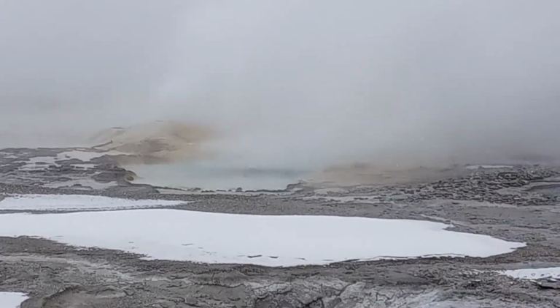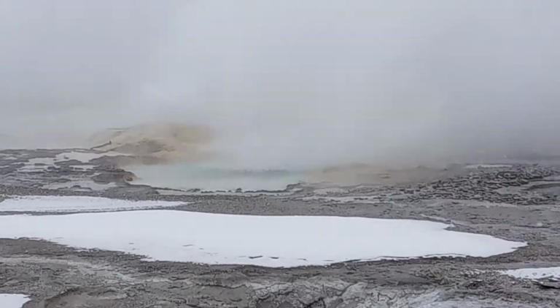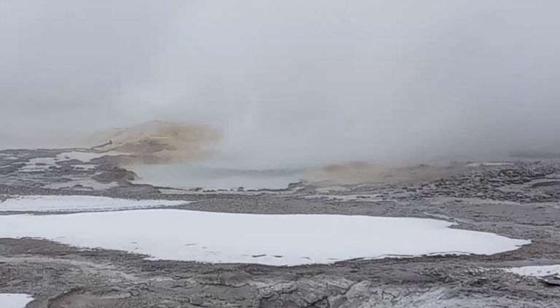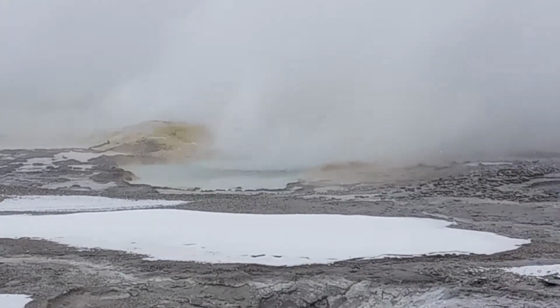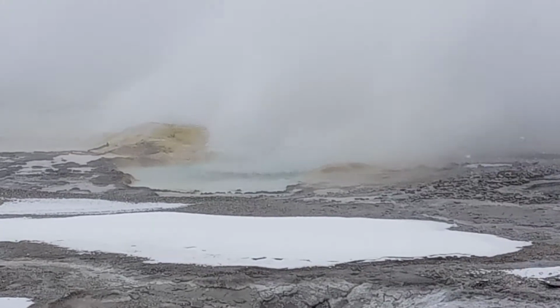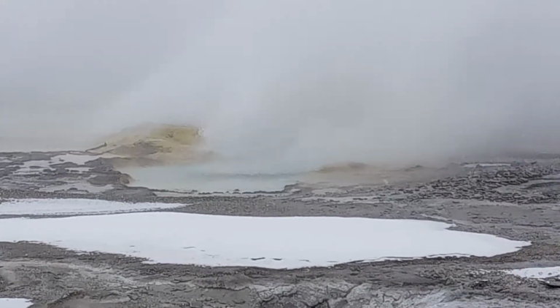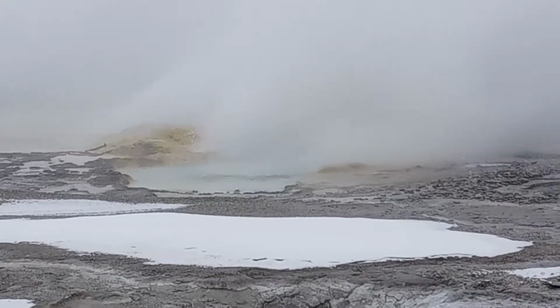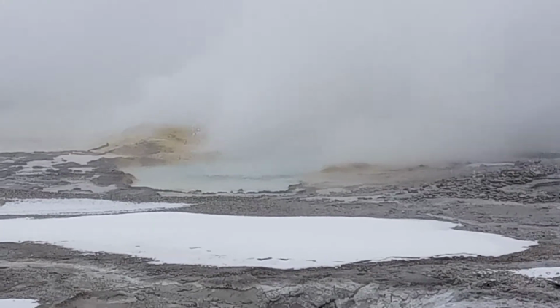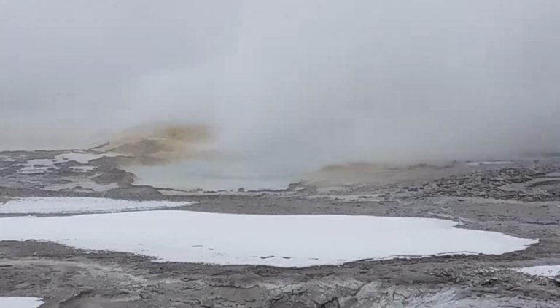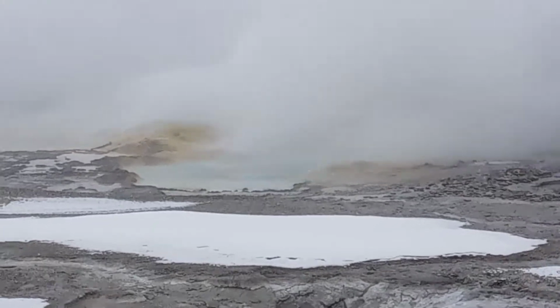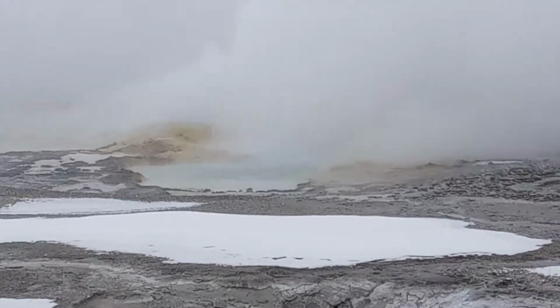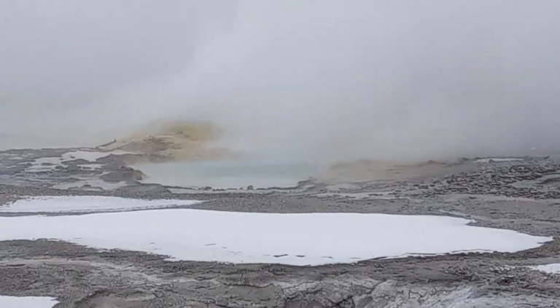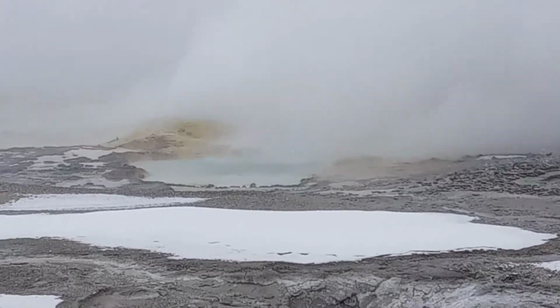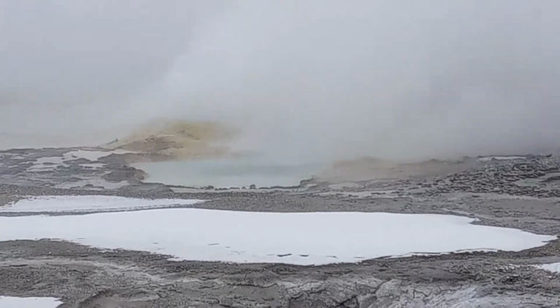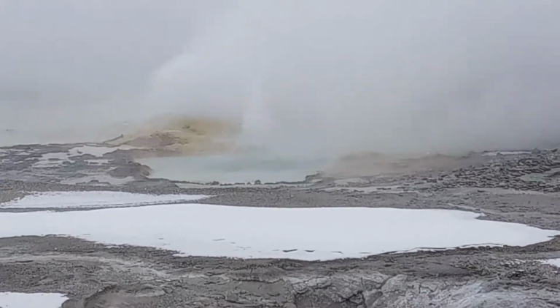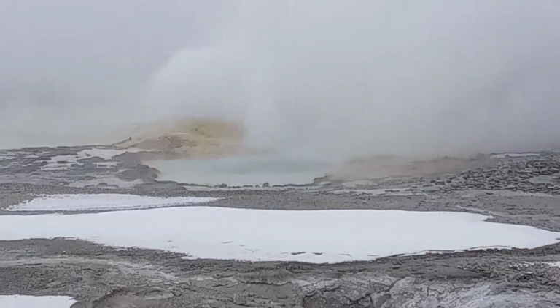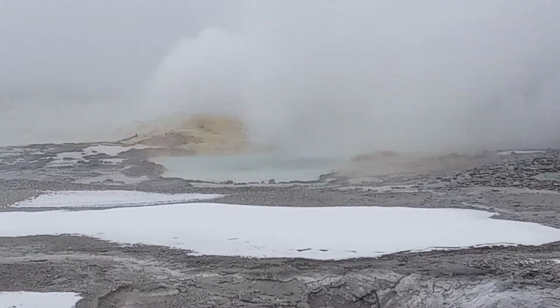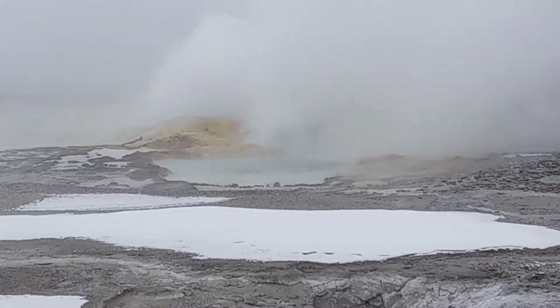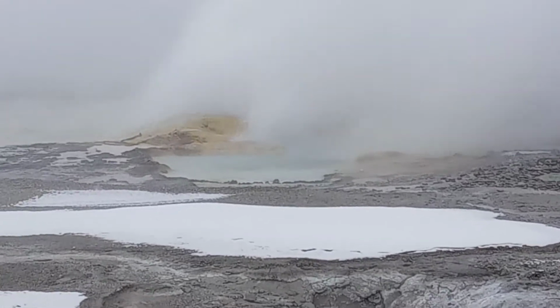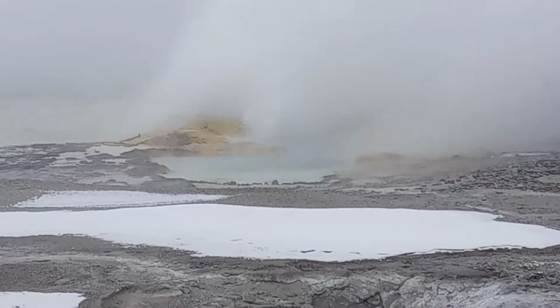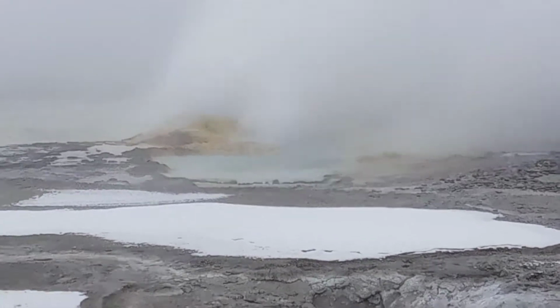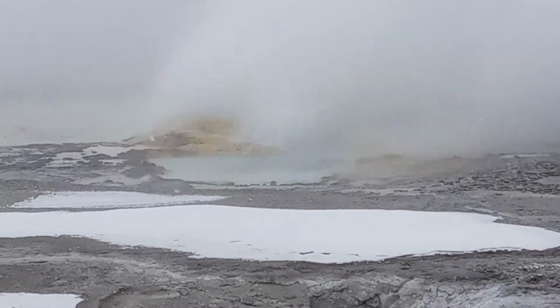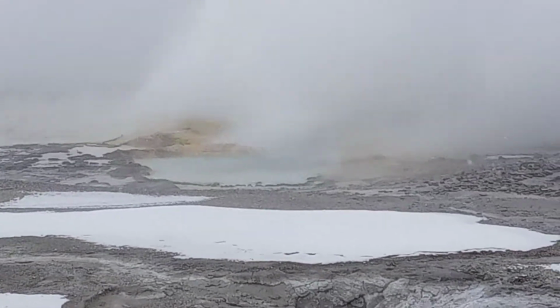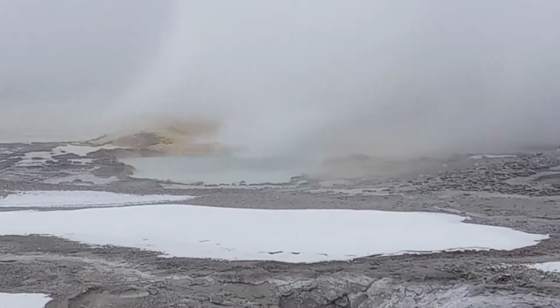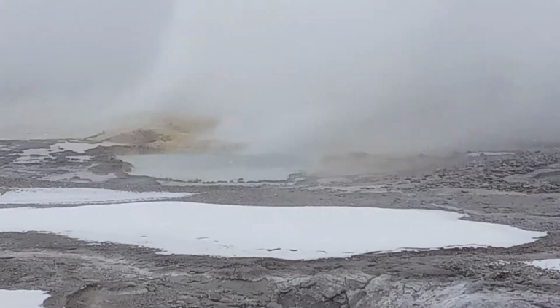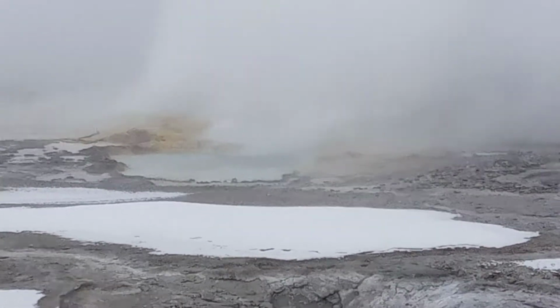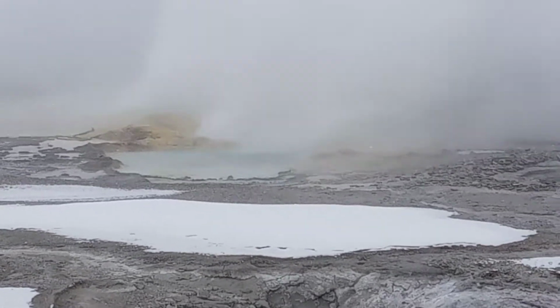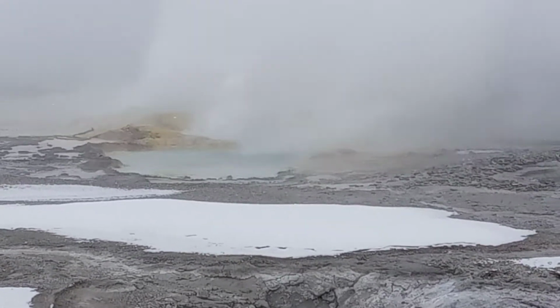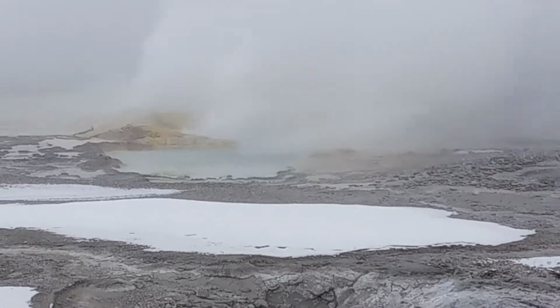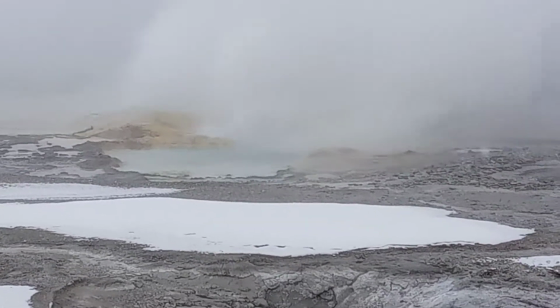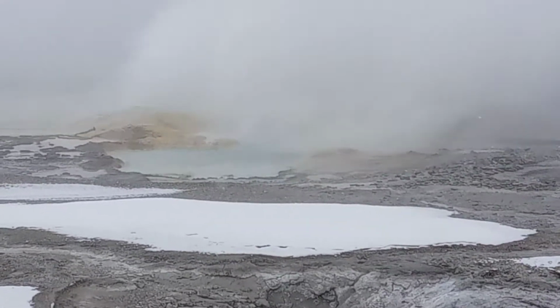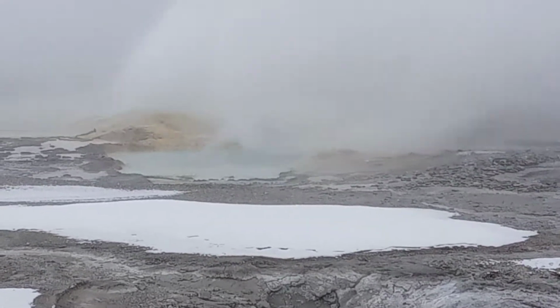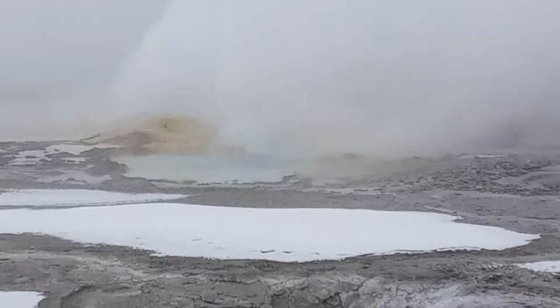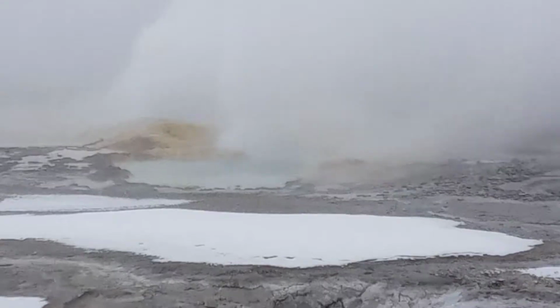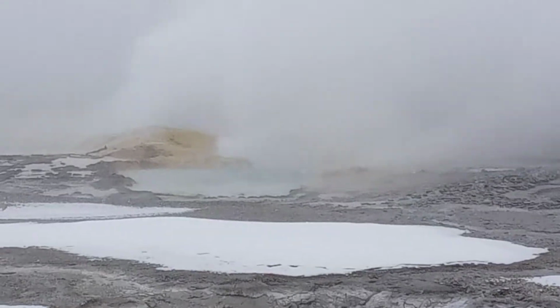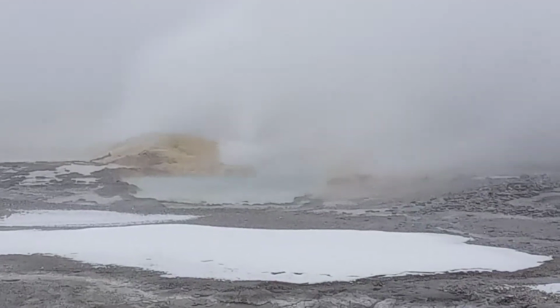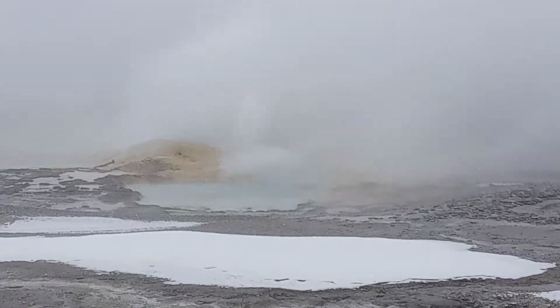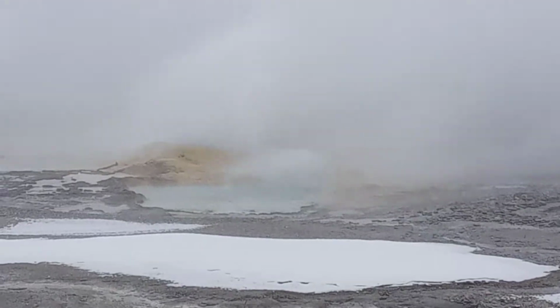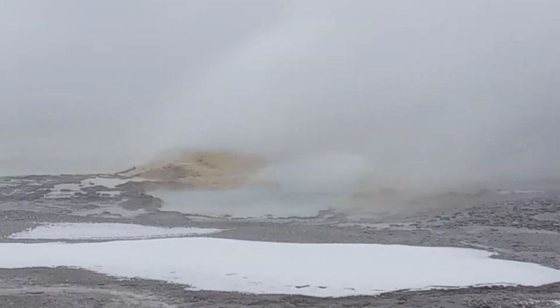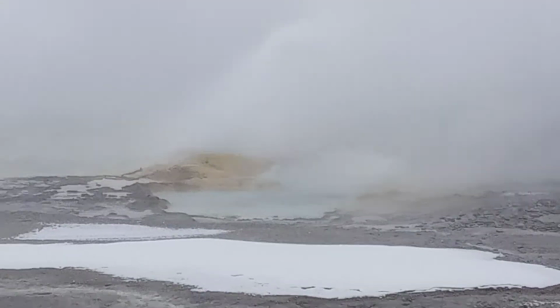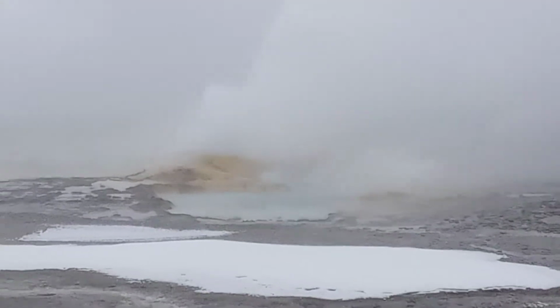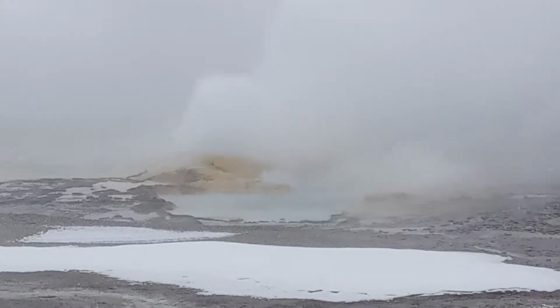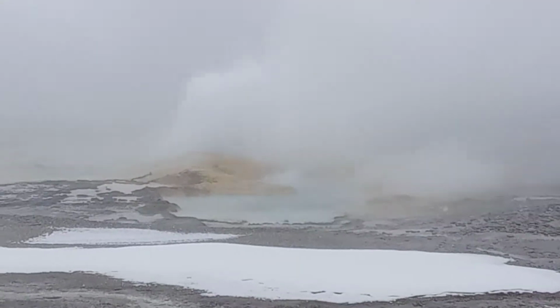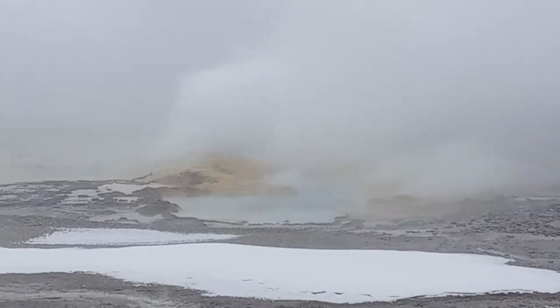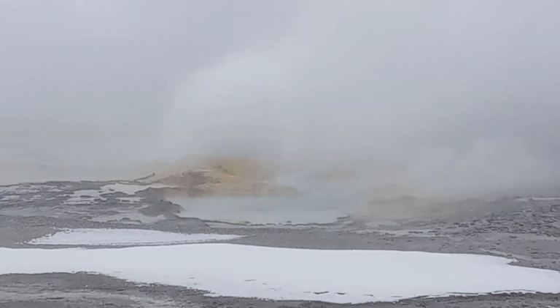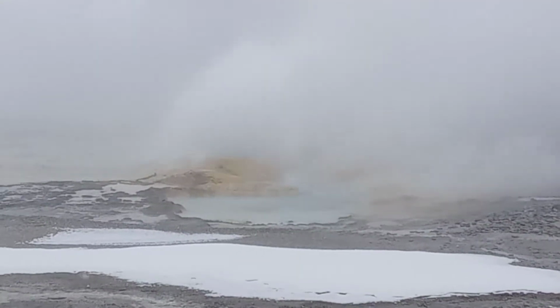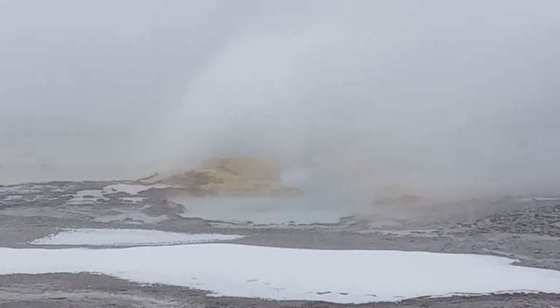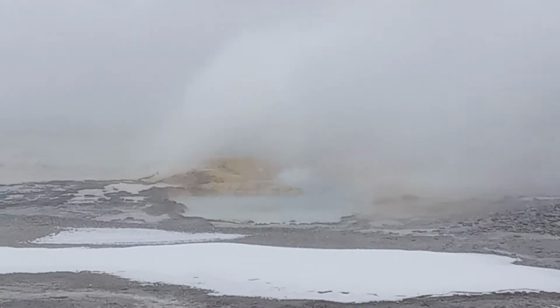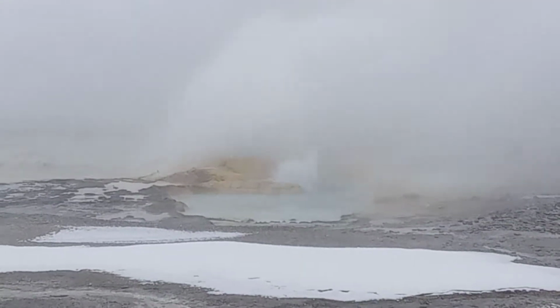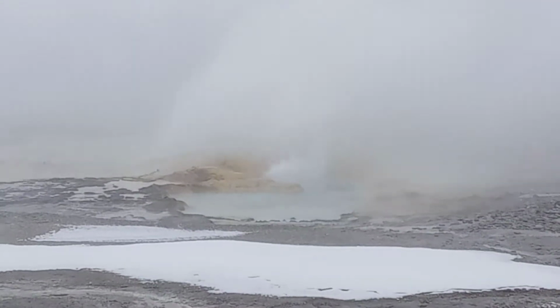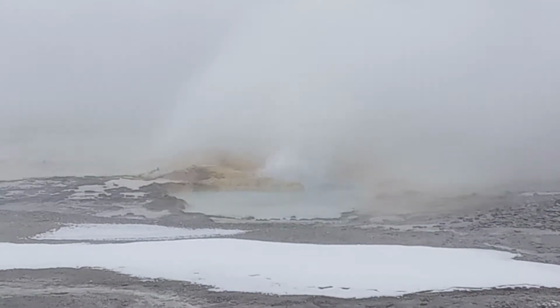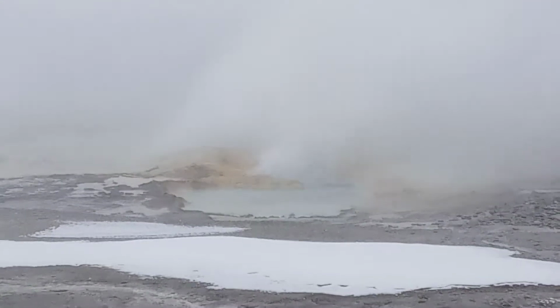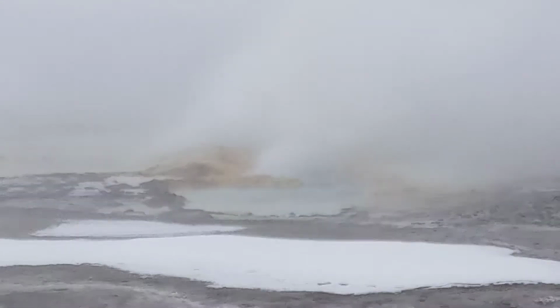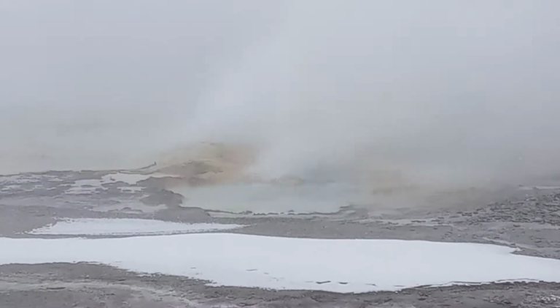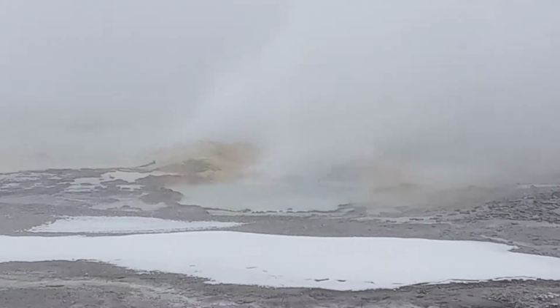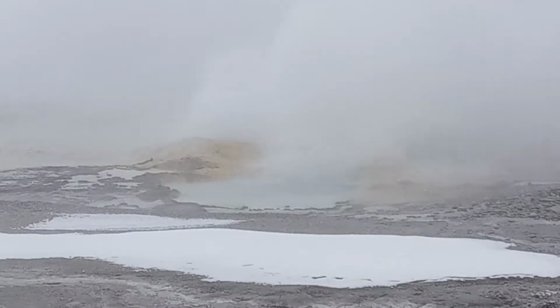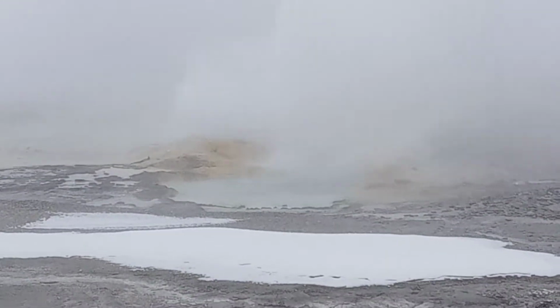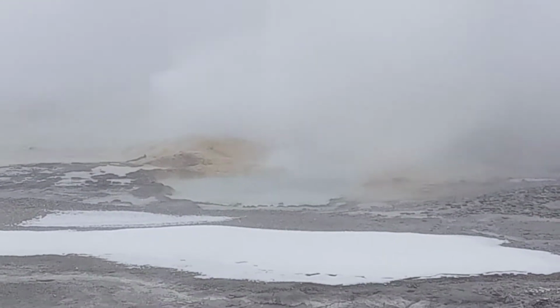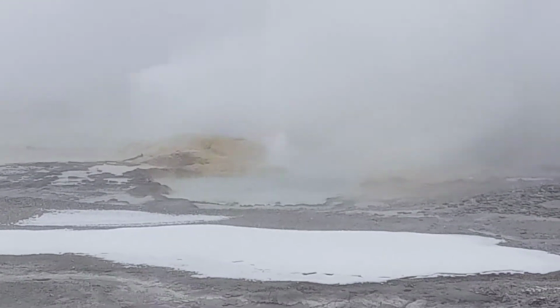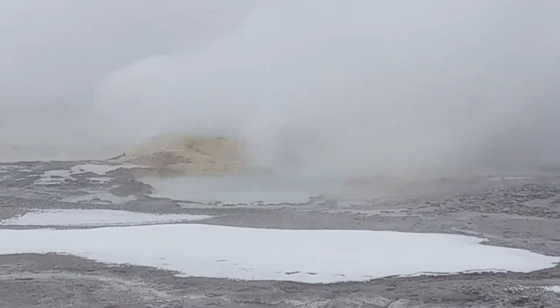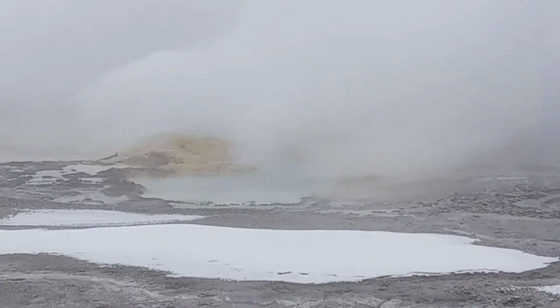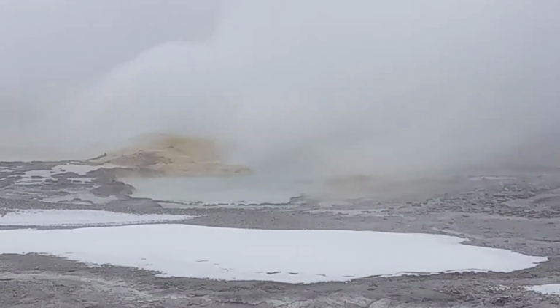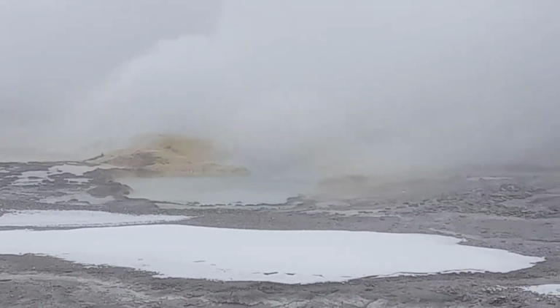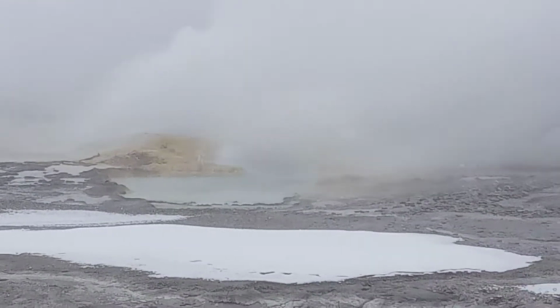So guys, what we are looking at right now is our fourth hydrothermal feature. We have the hot springs, the fumaroles, the mud pots, and the geyser.